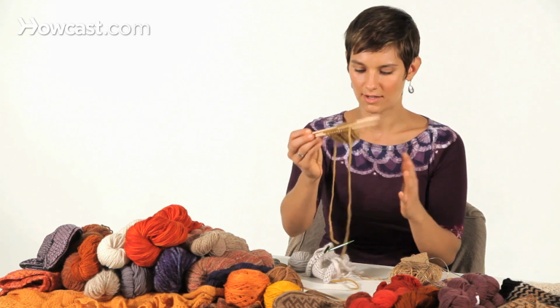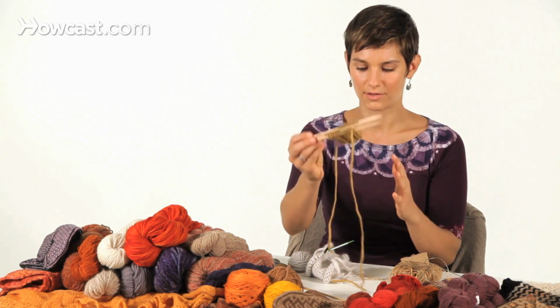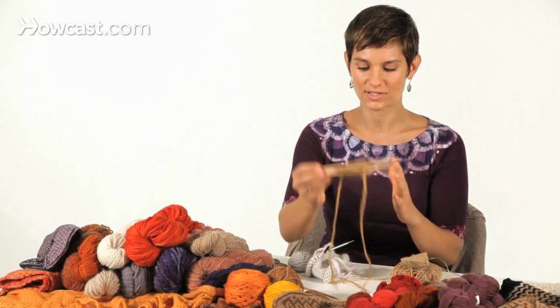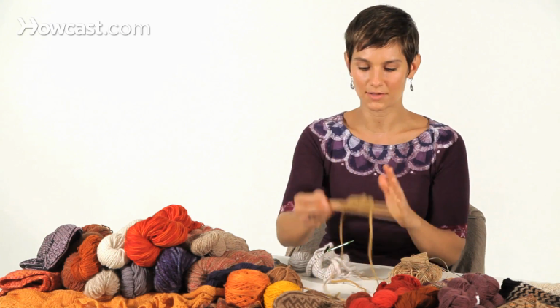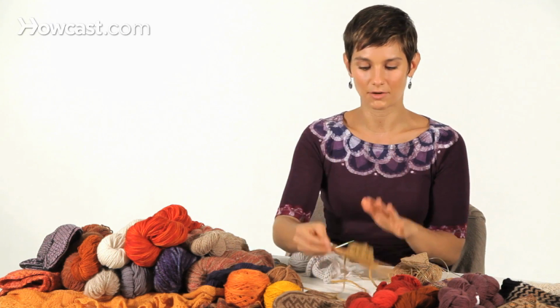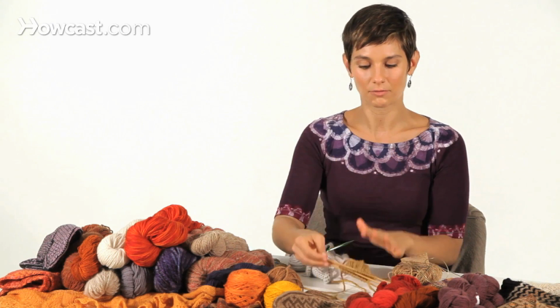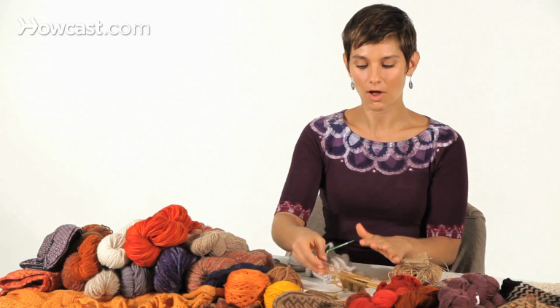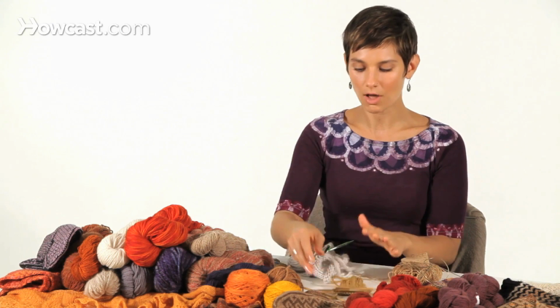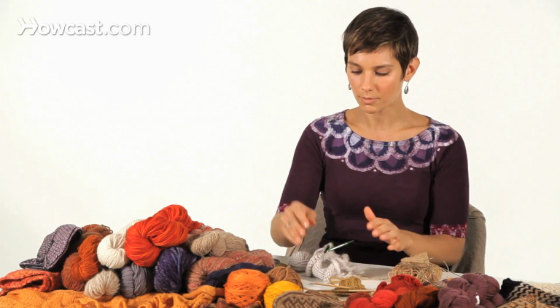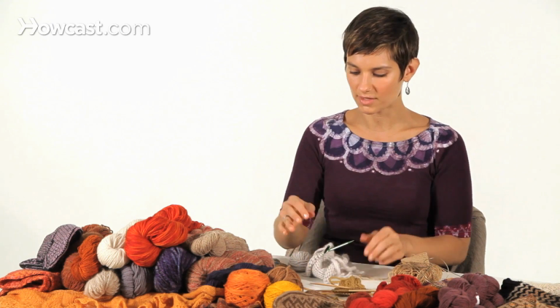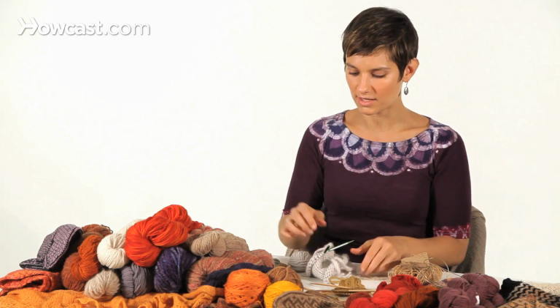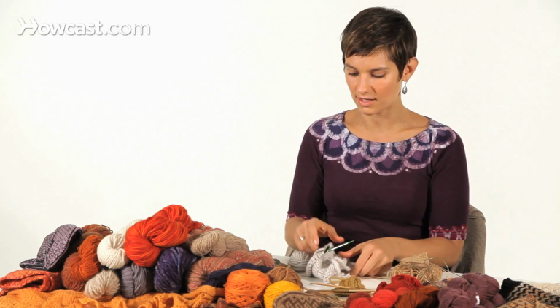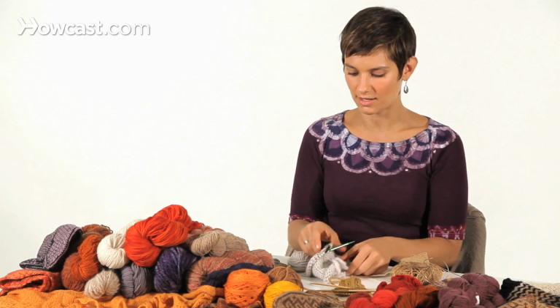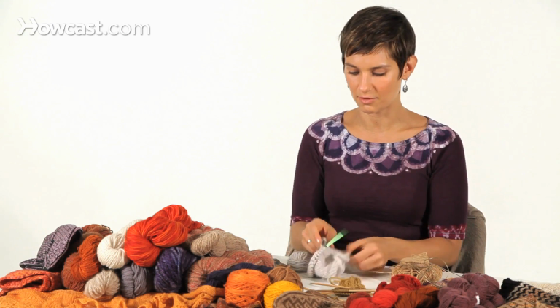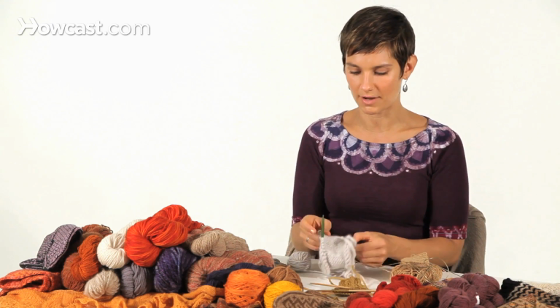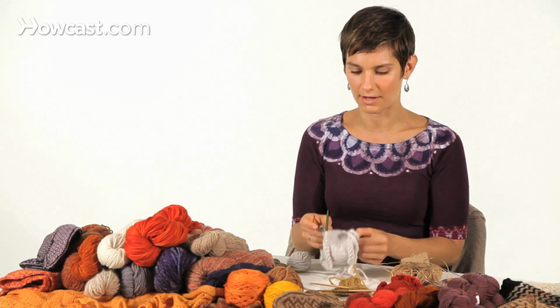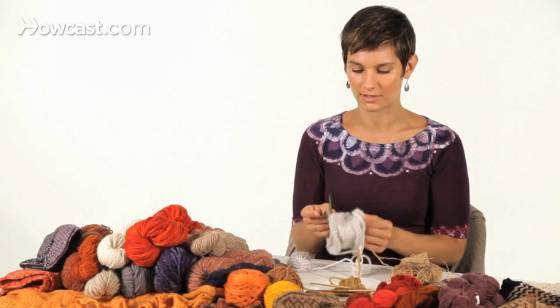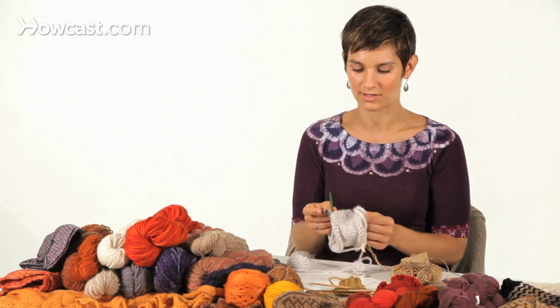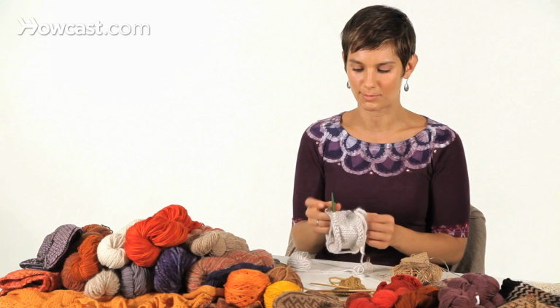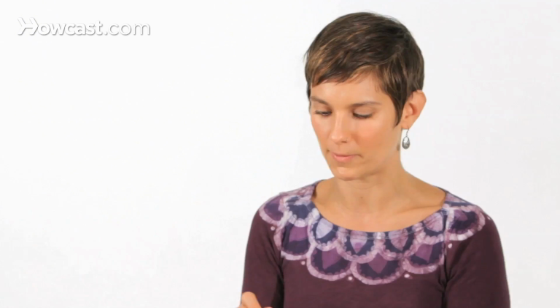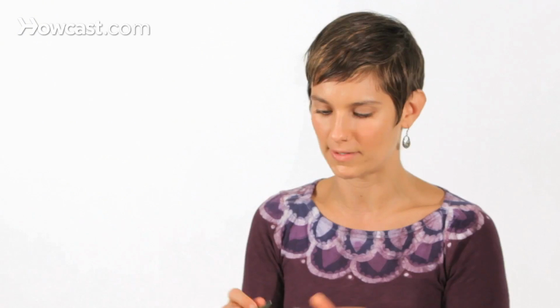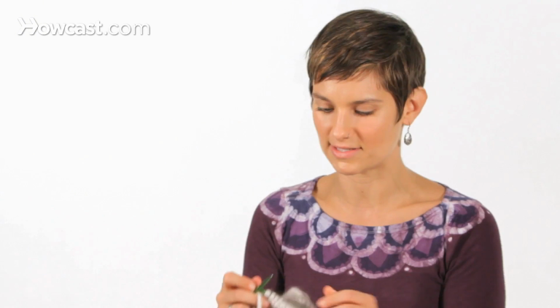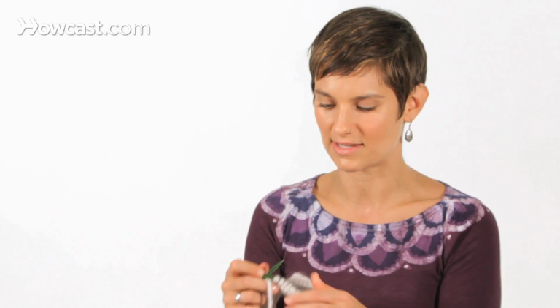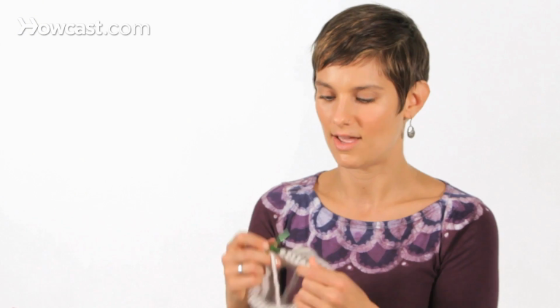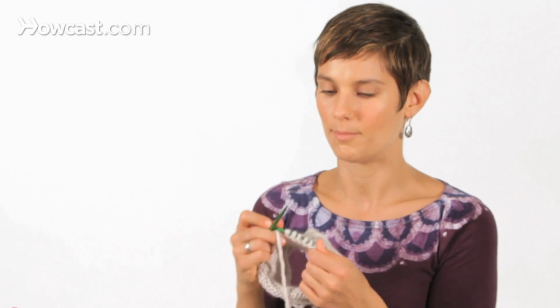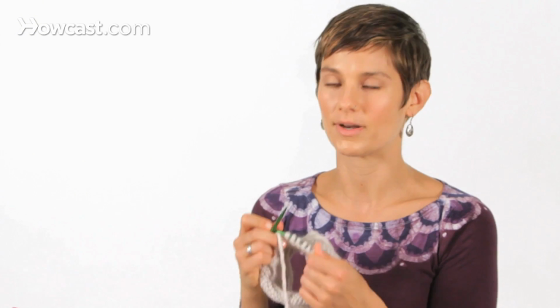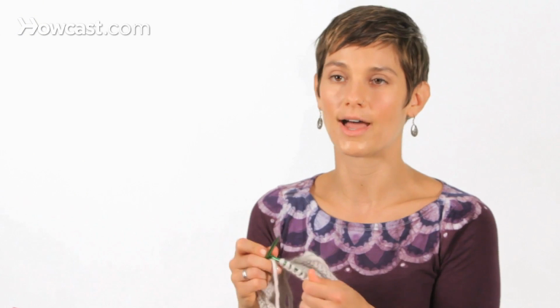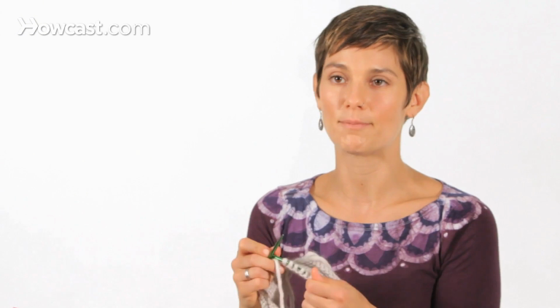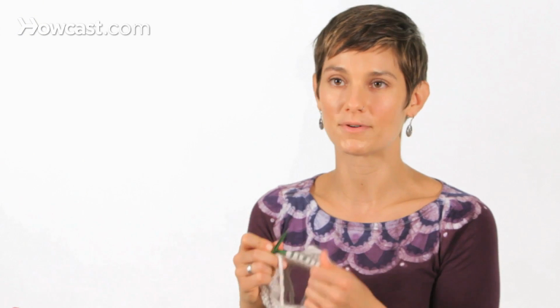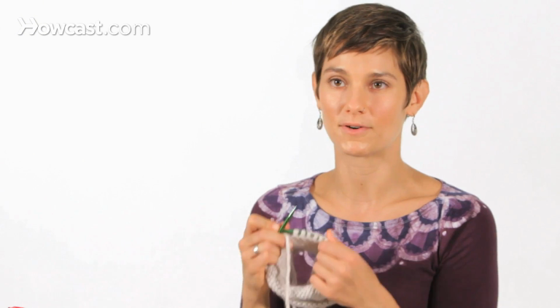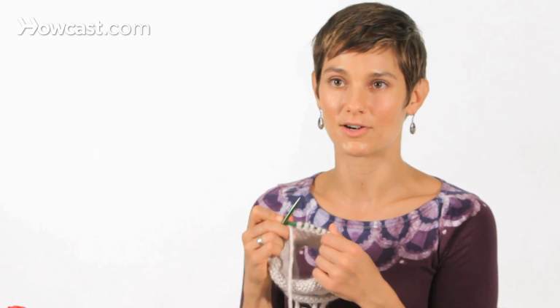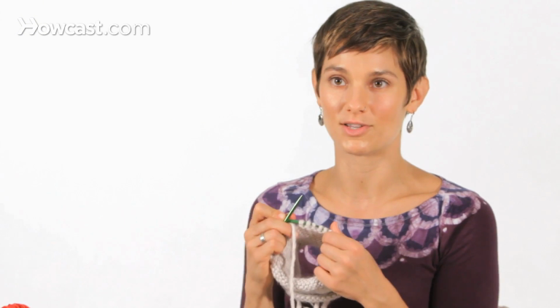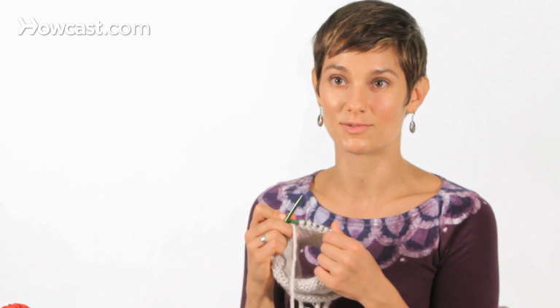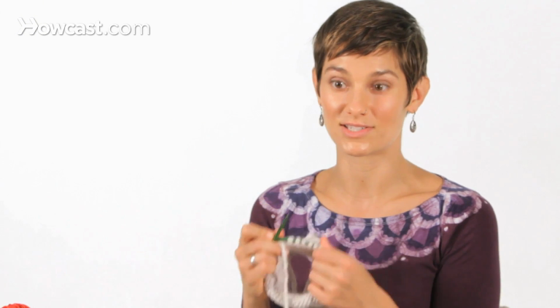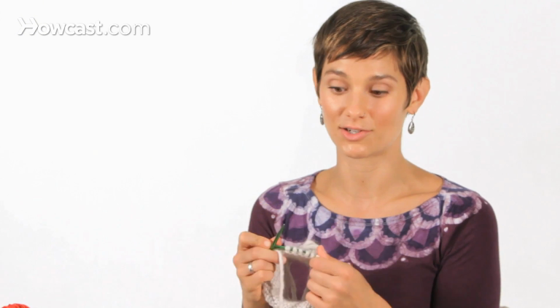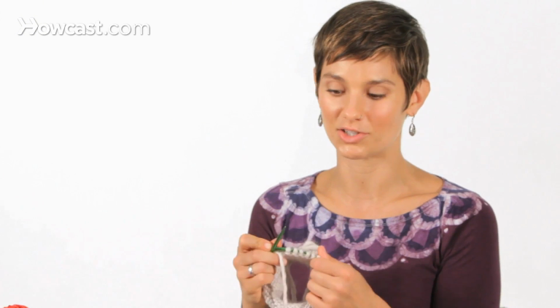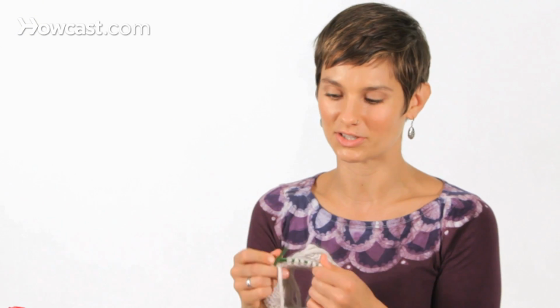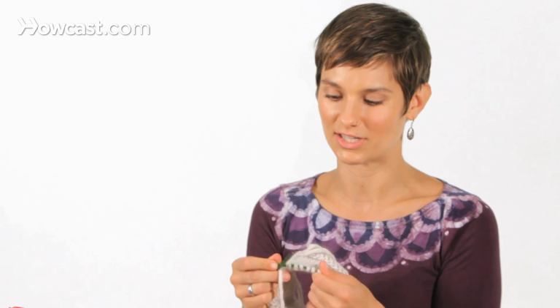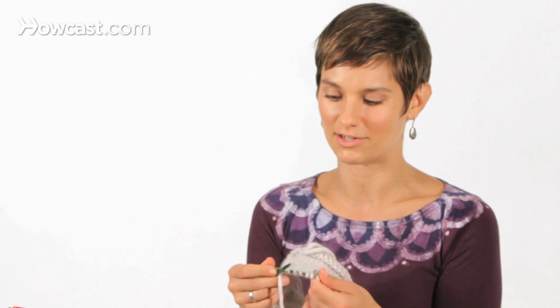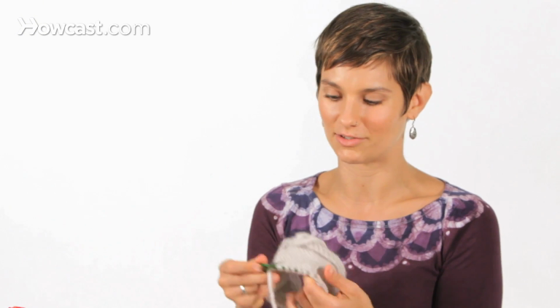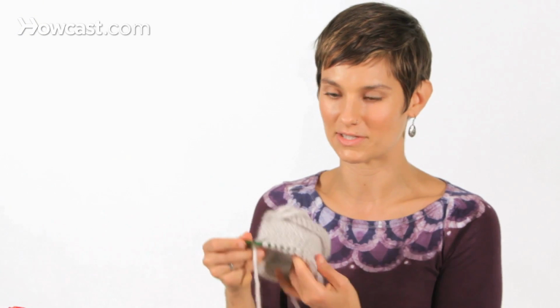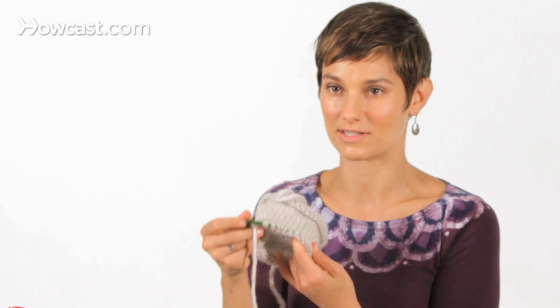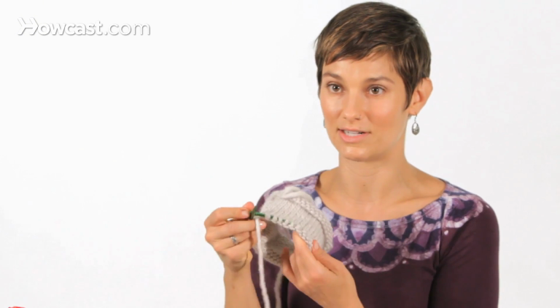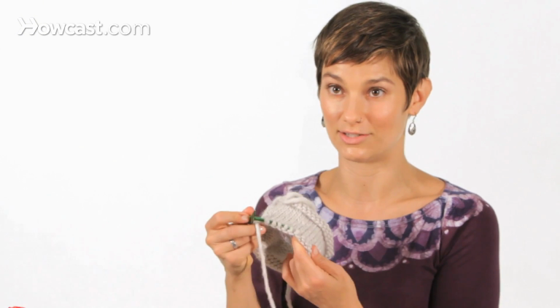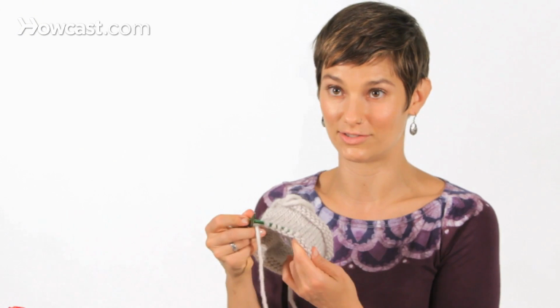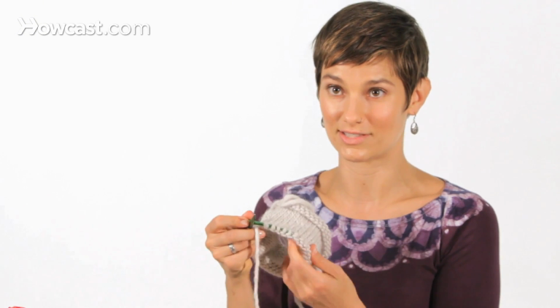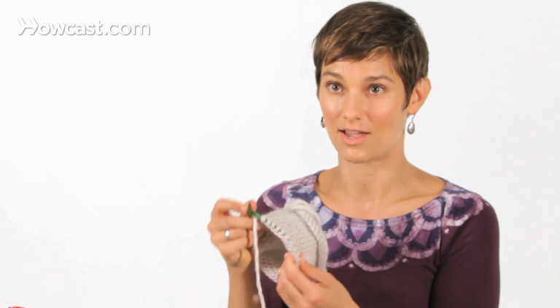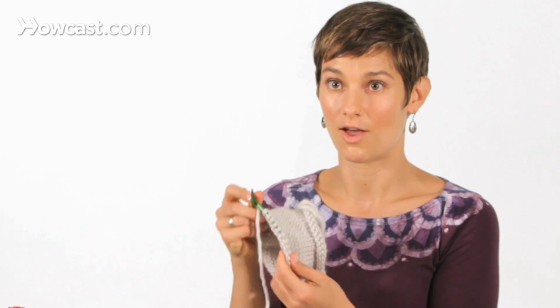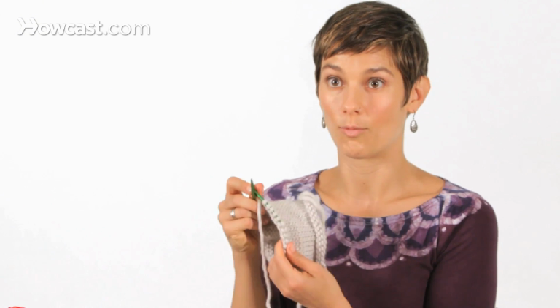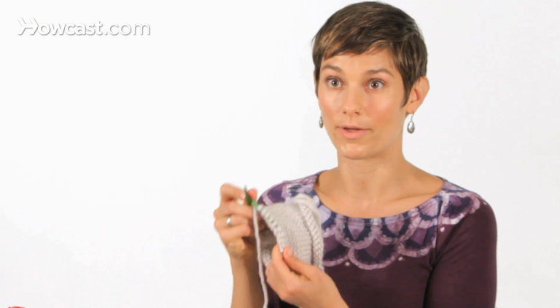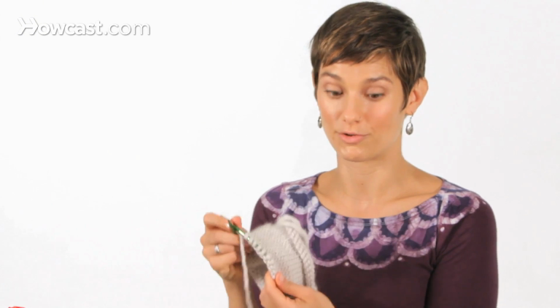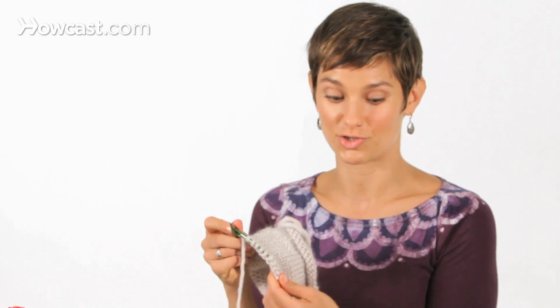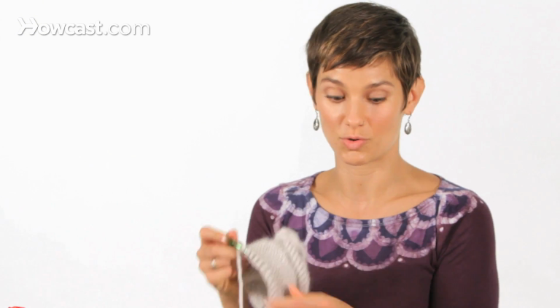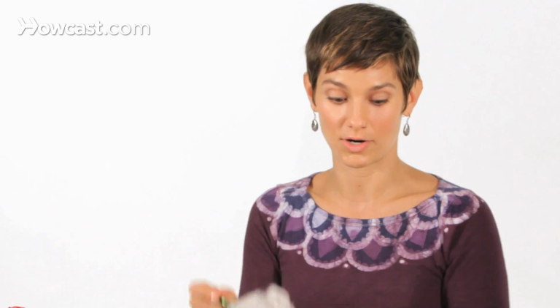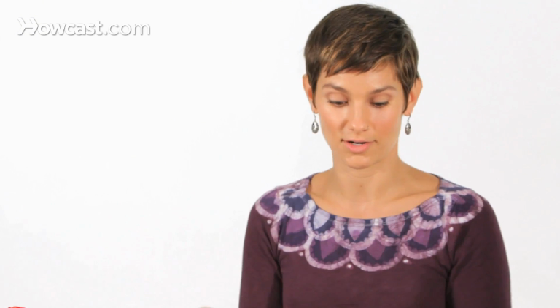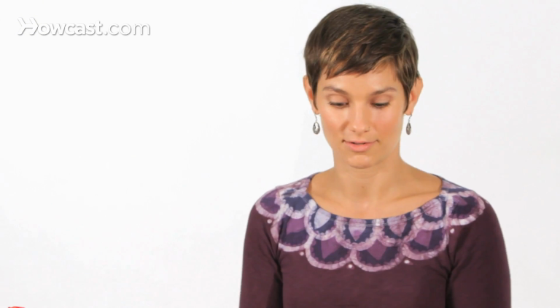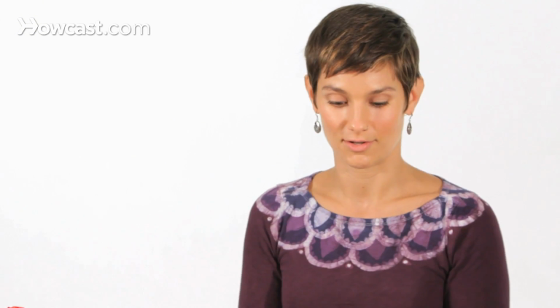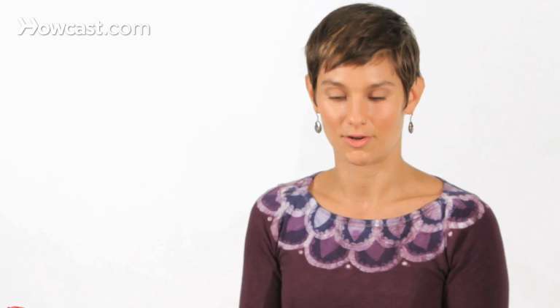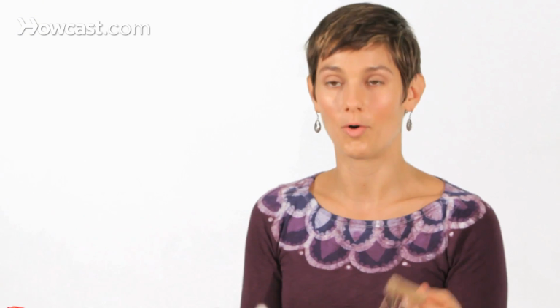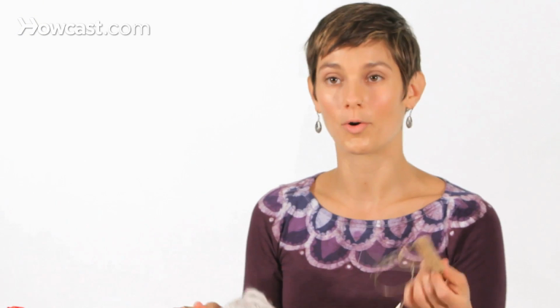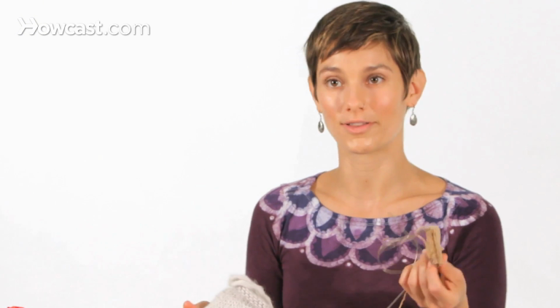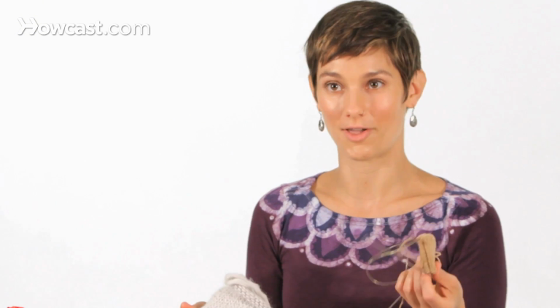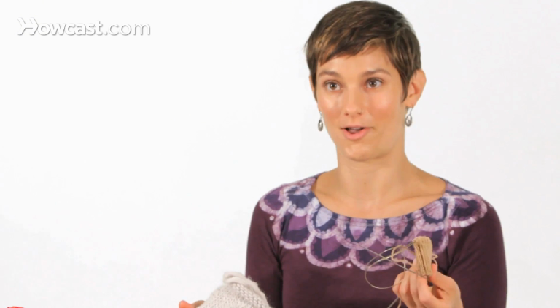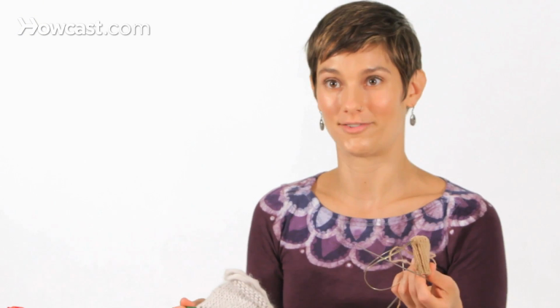There's nothing wrong with knitting in the round on double points, but I prefer to use circular needles, whether short or long.